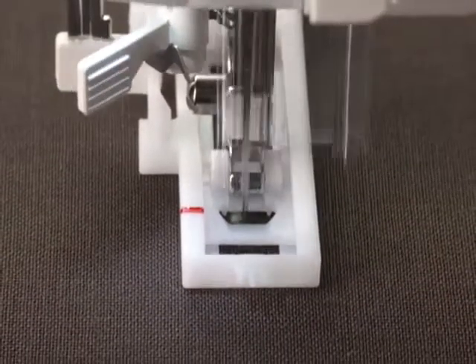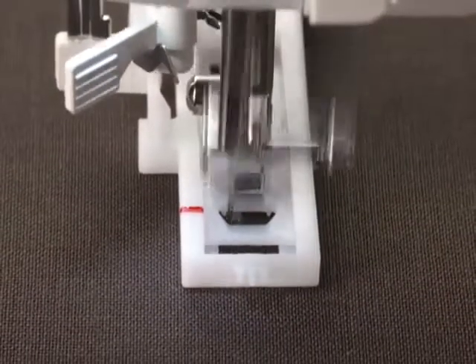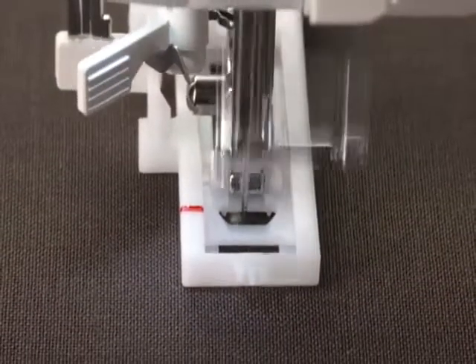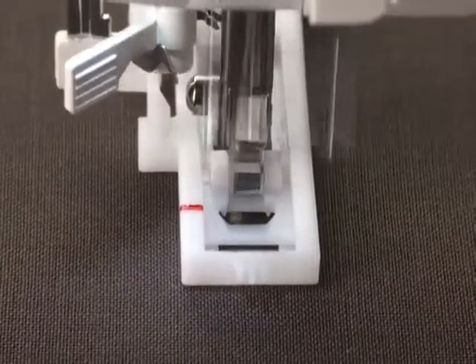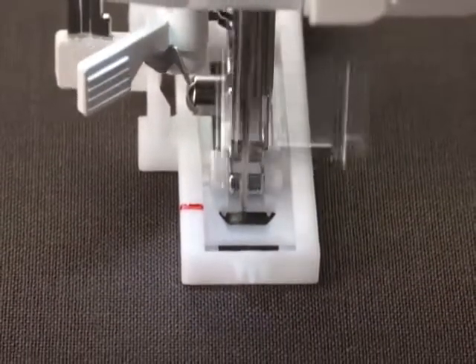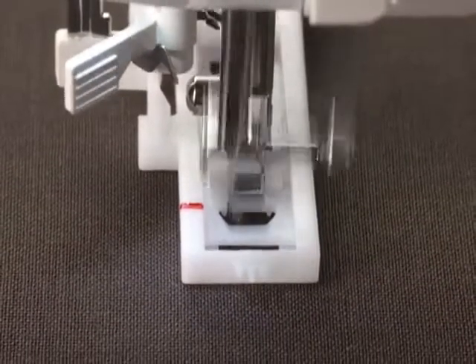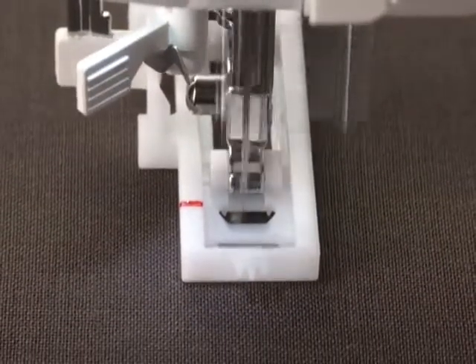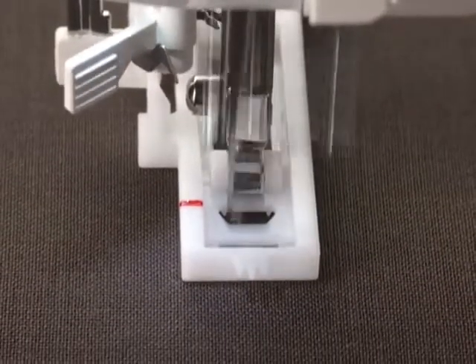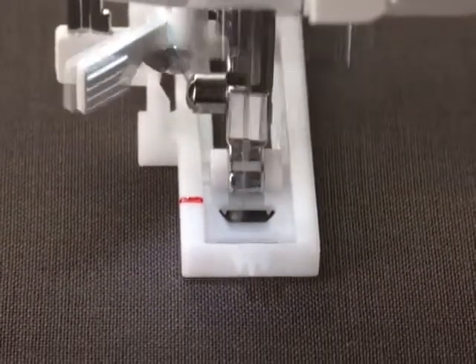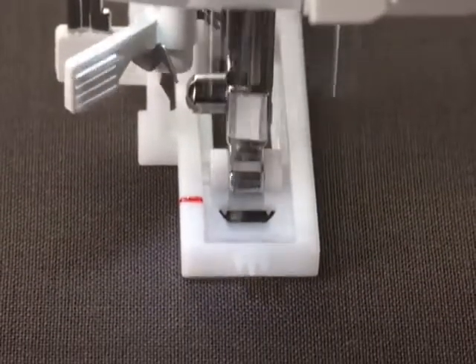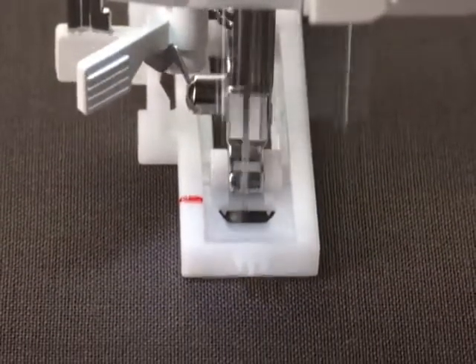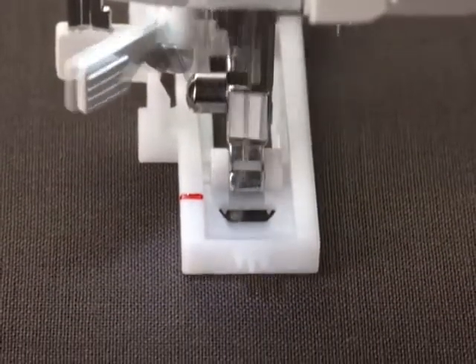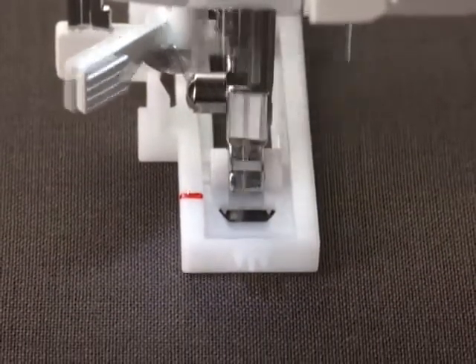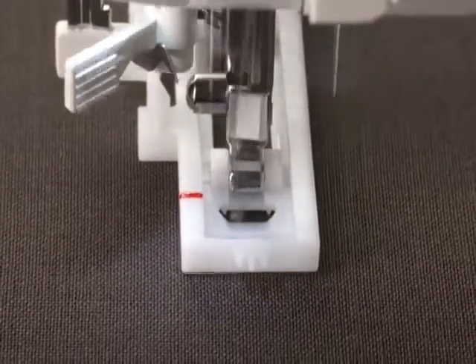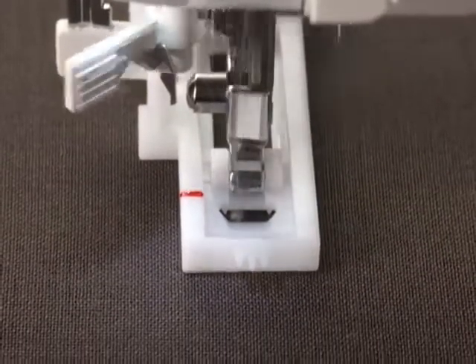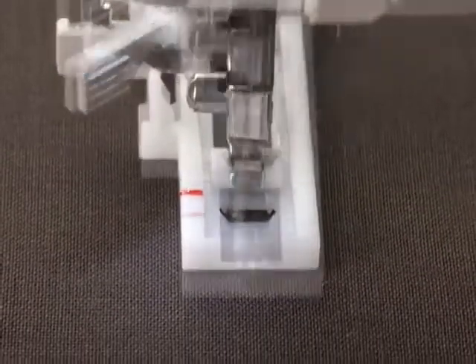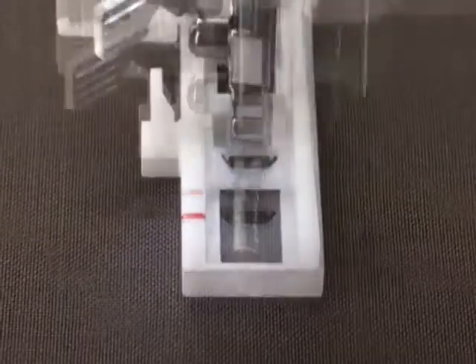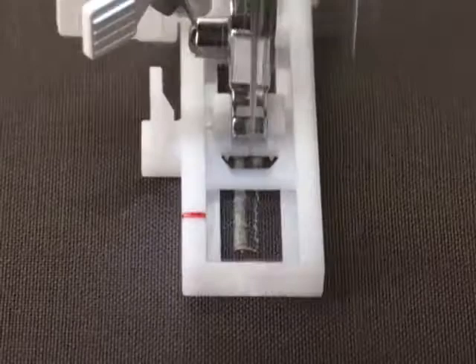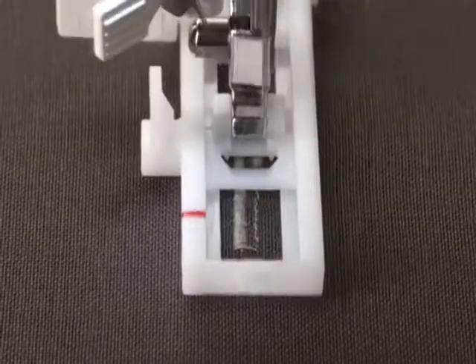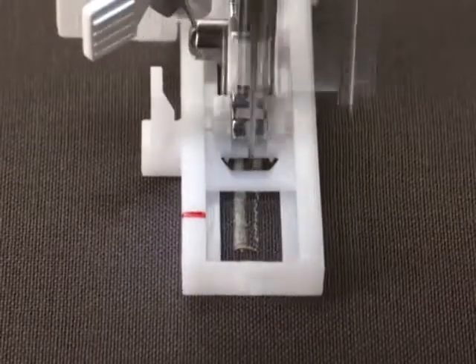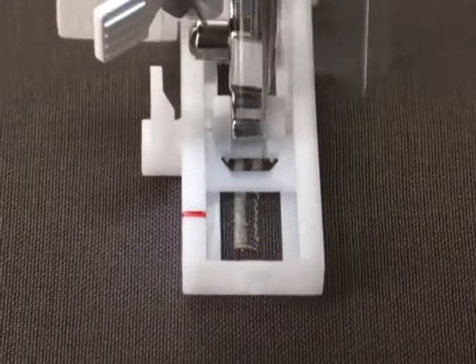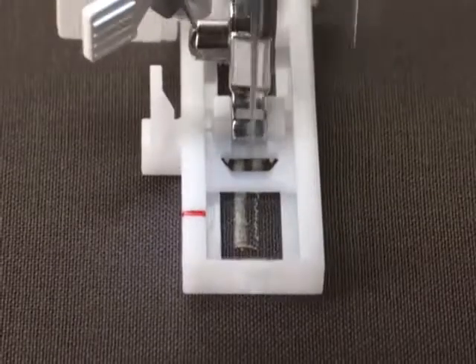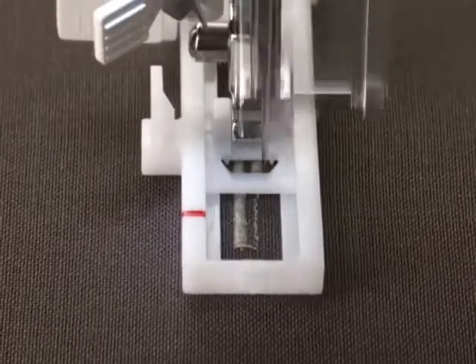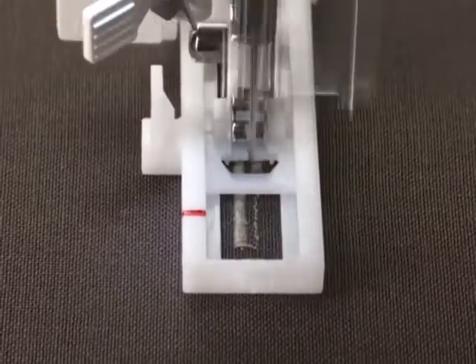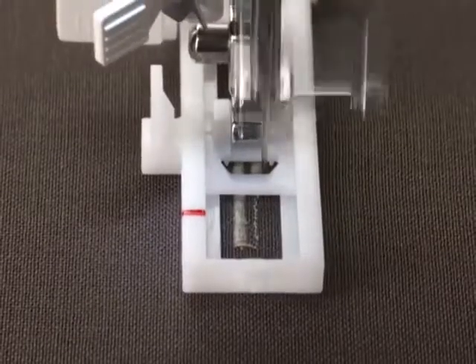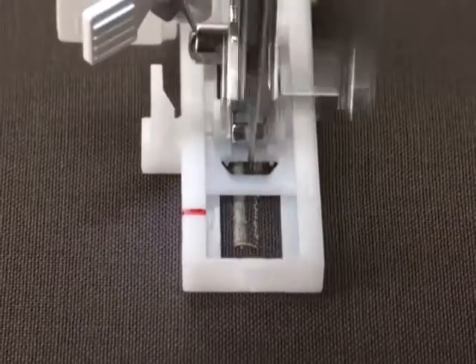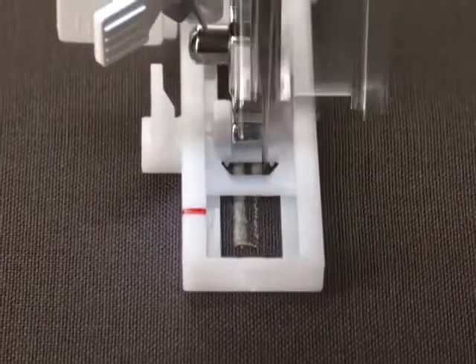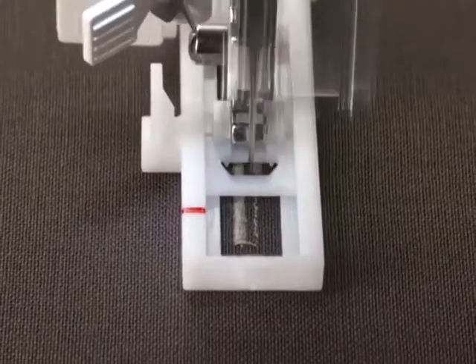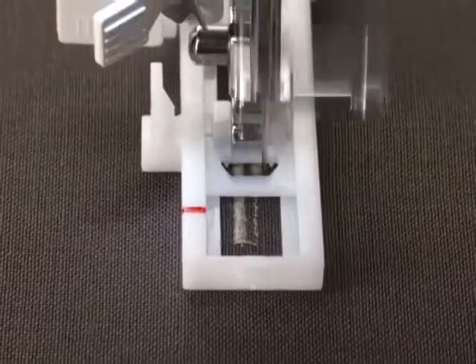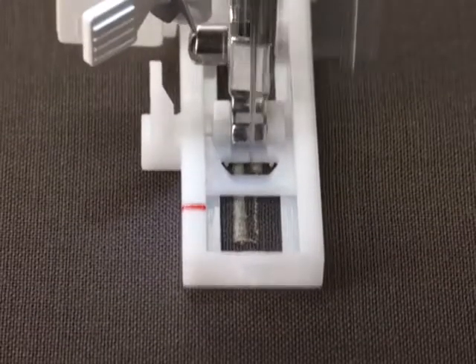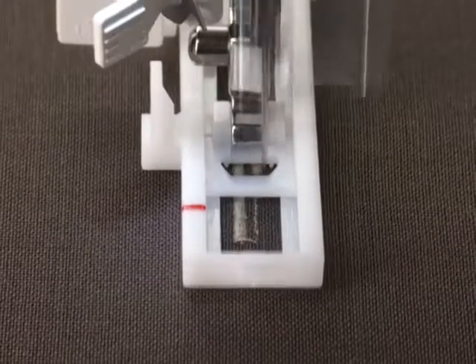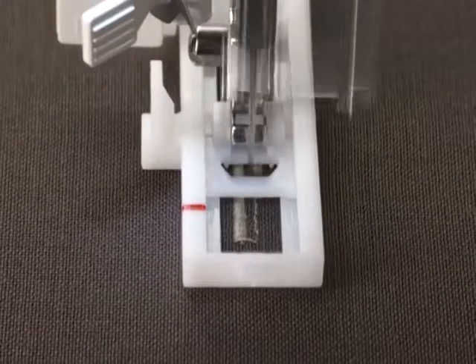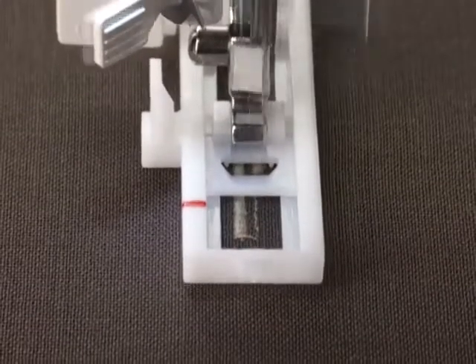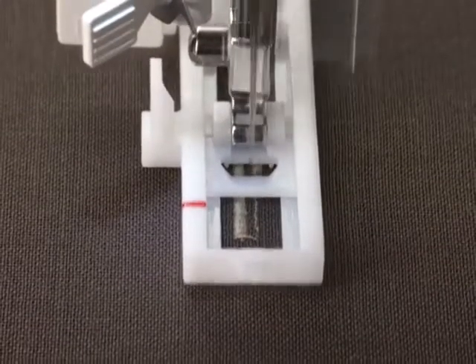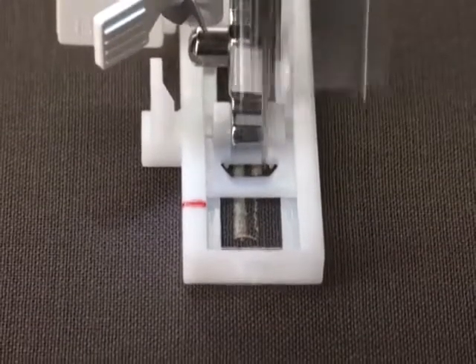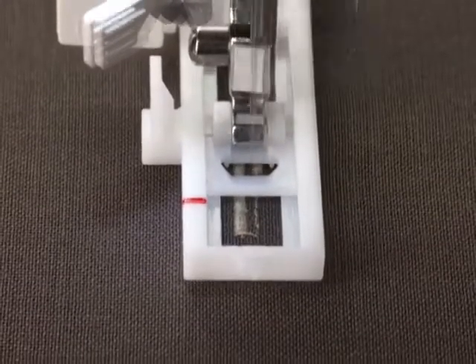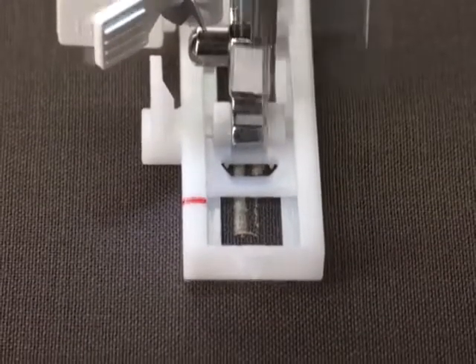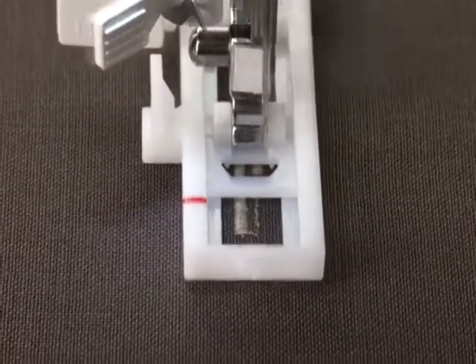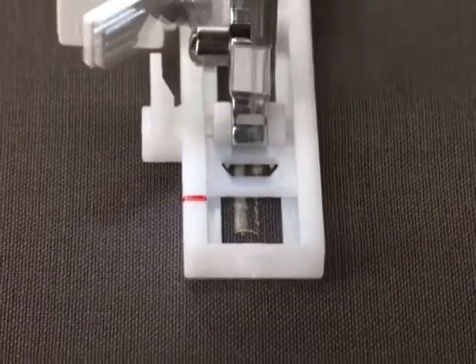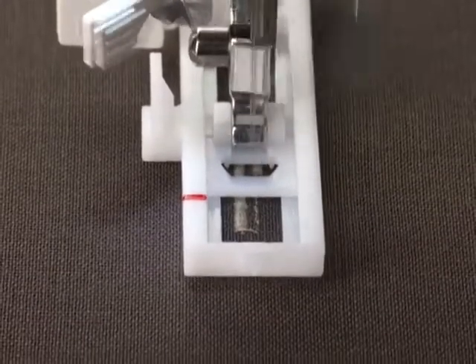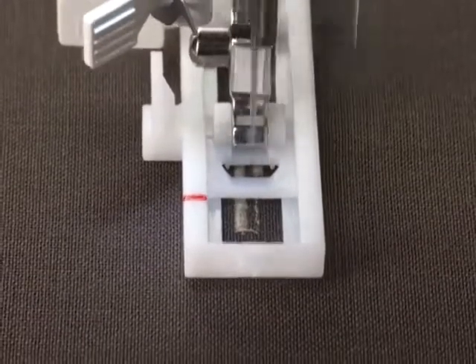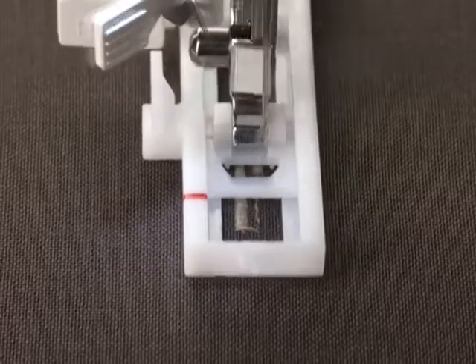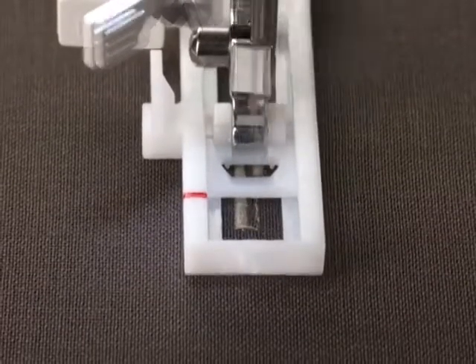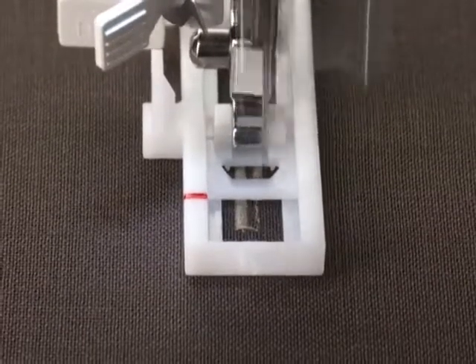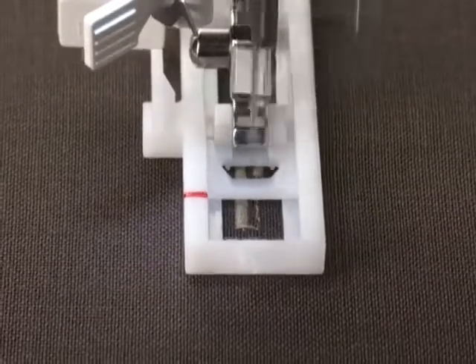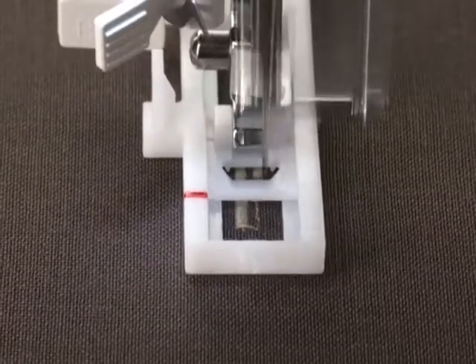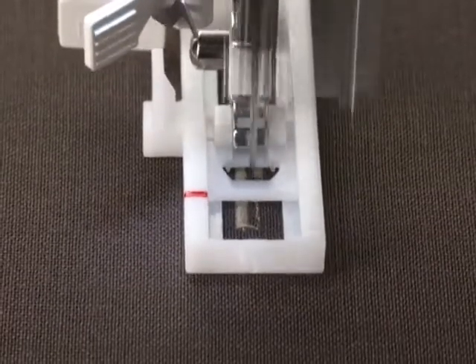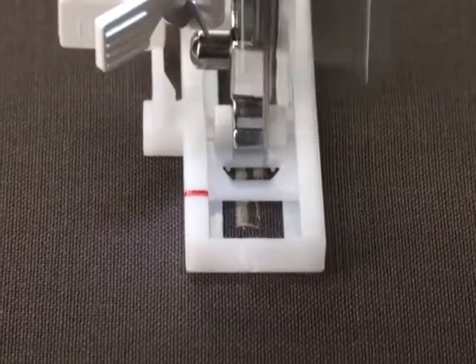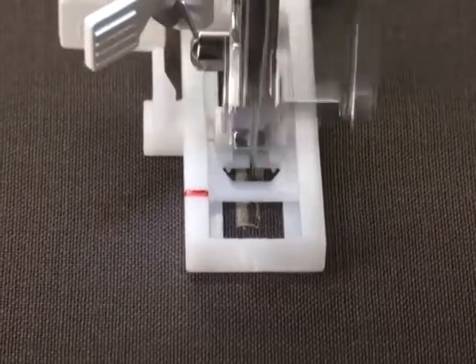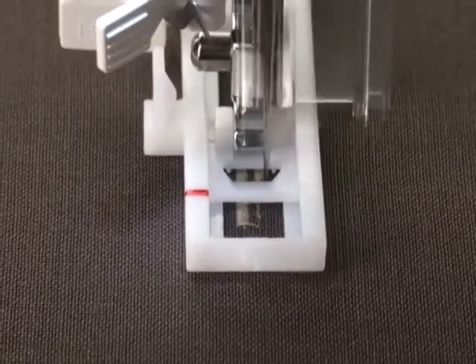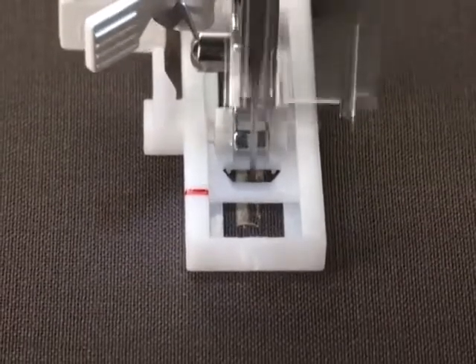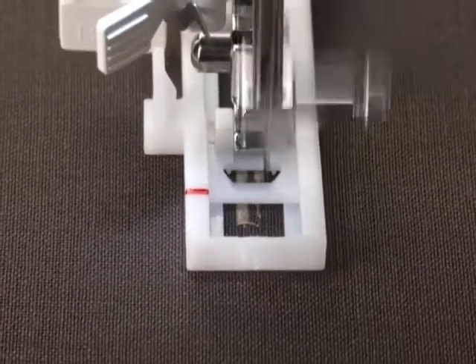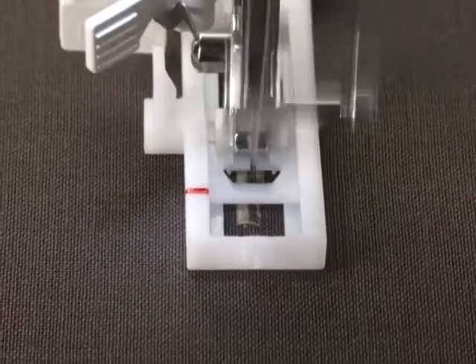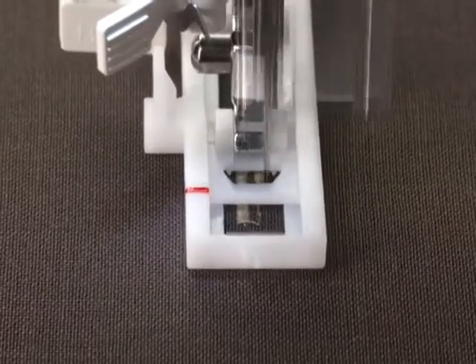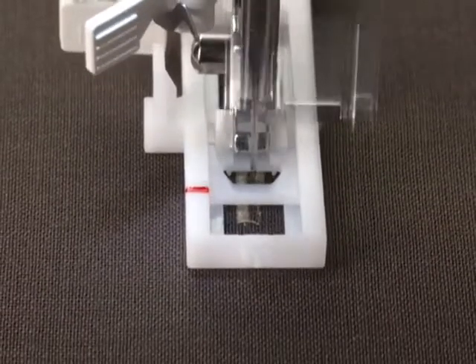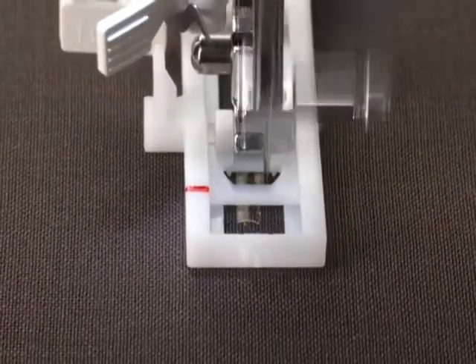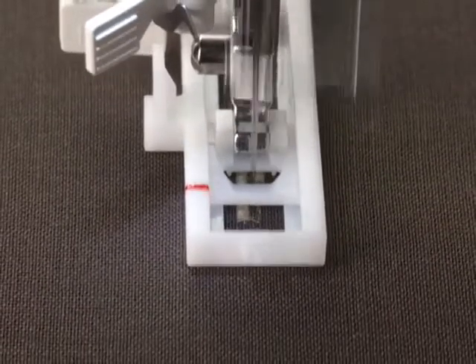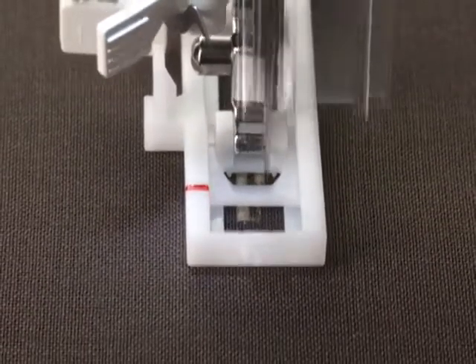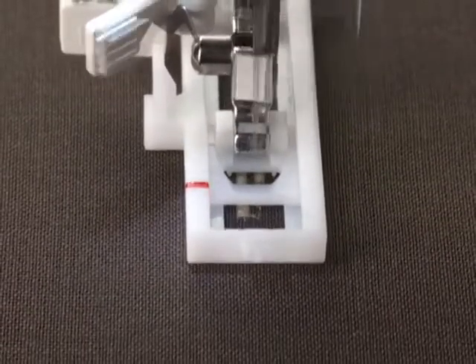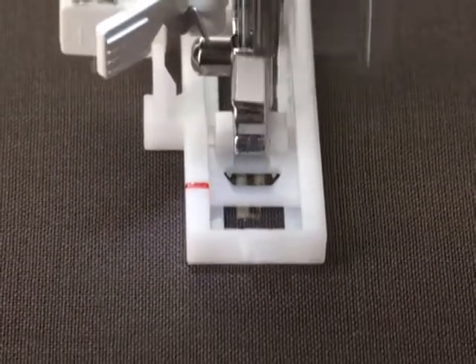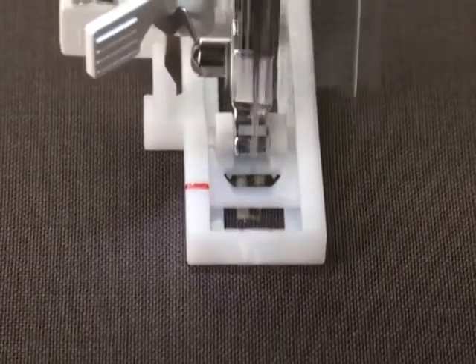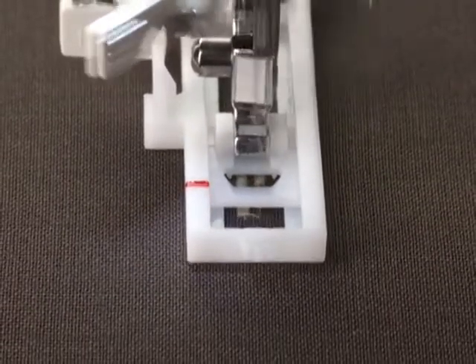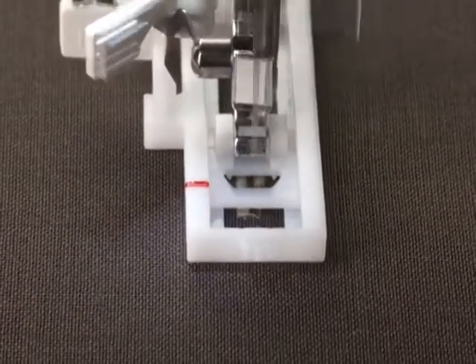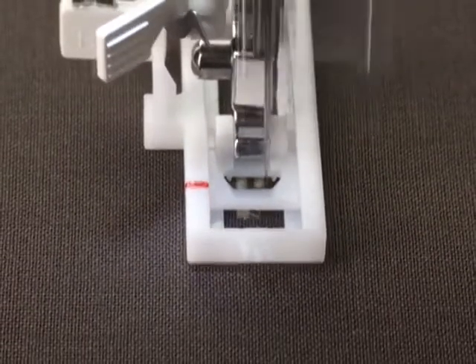Both sides of the buttonhole sew in the same direction, which means the buttonholes are perfectly balanced without any fabric shifting.